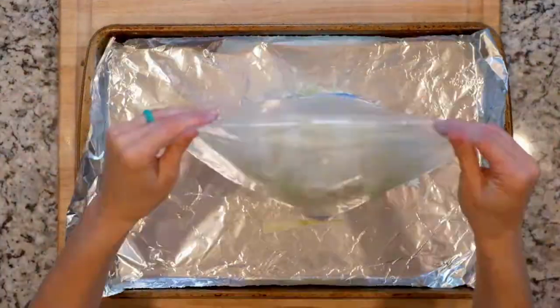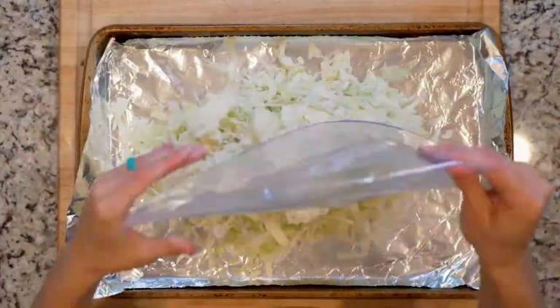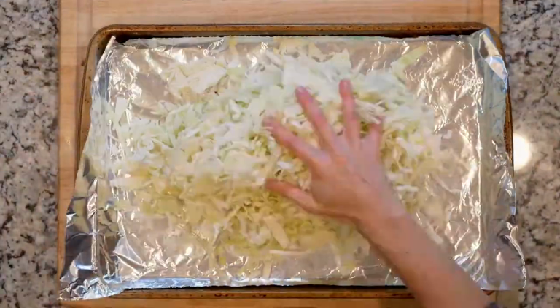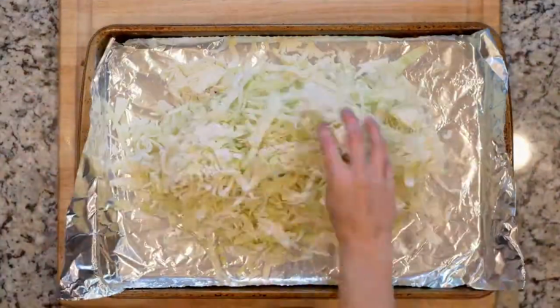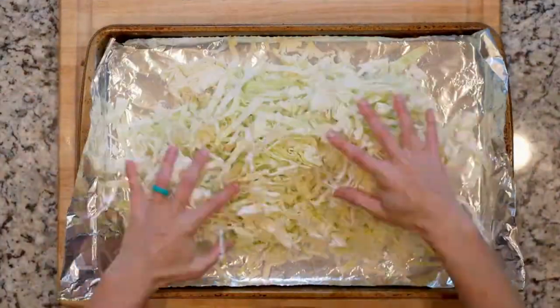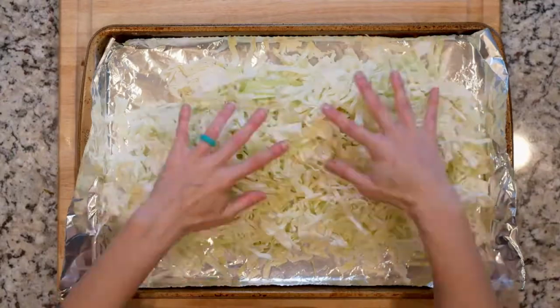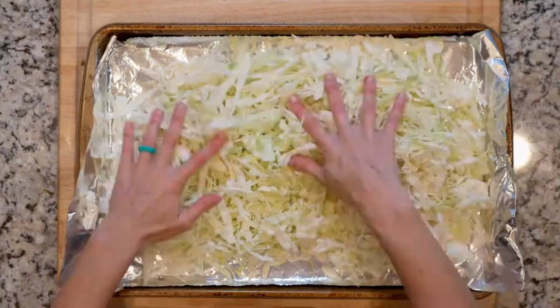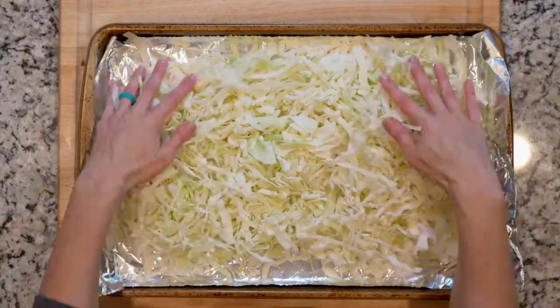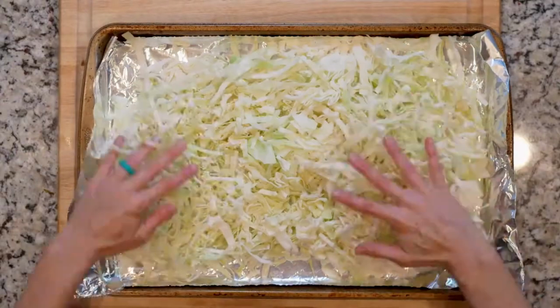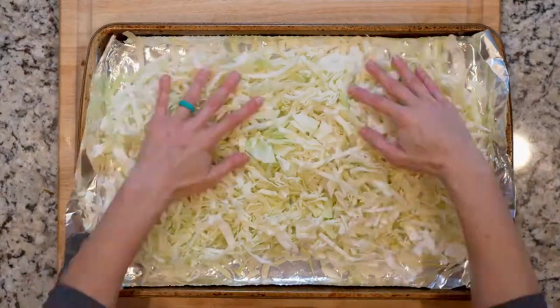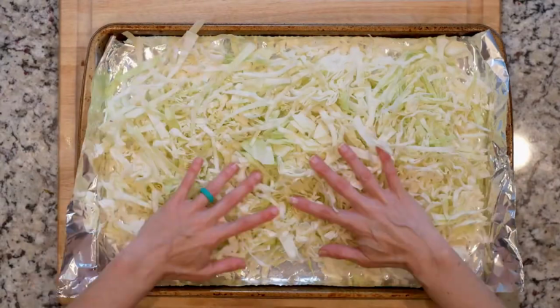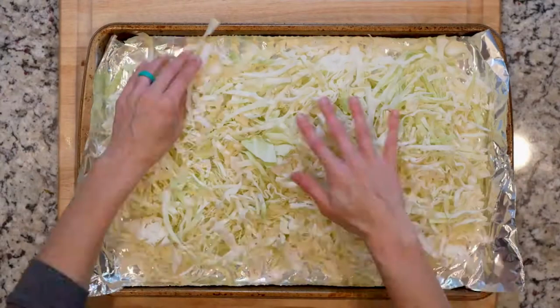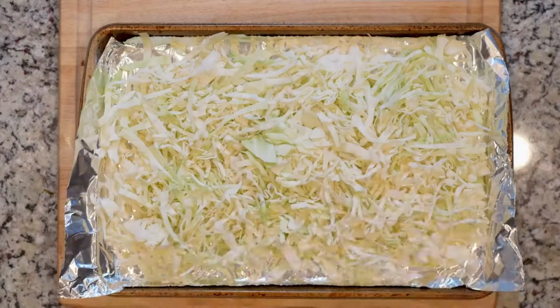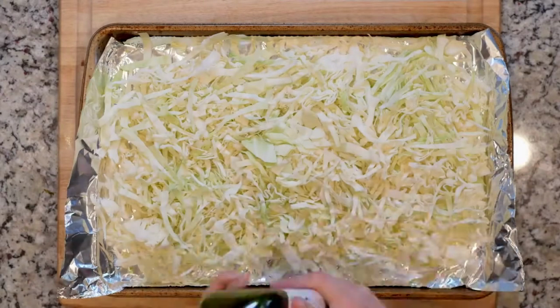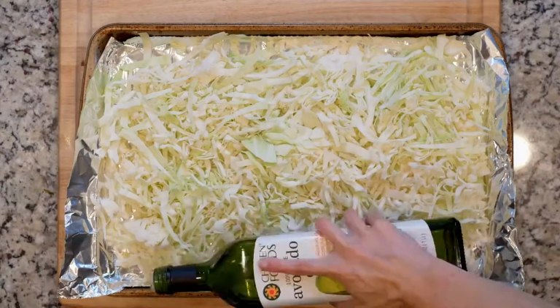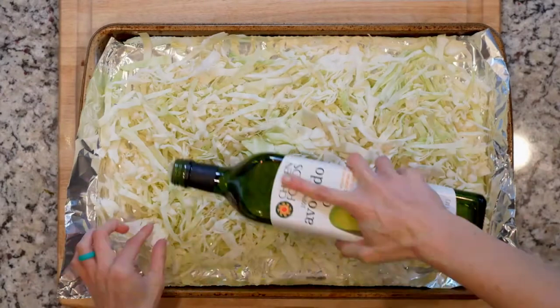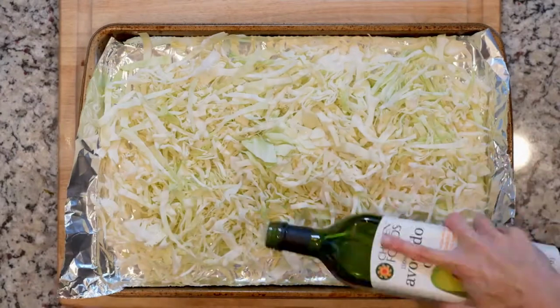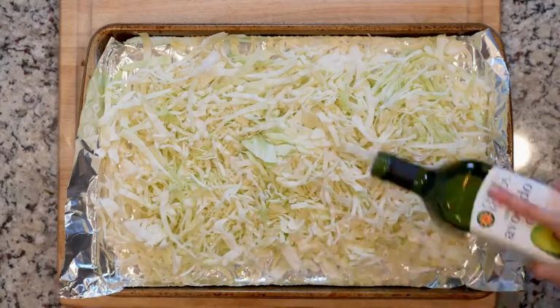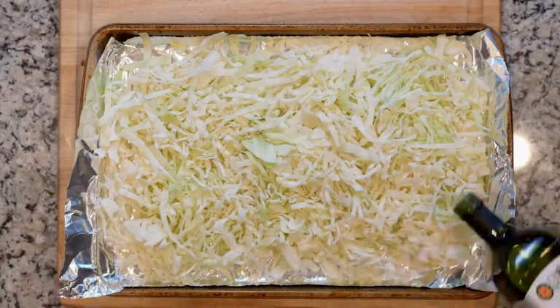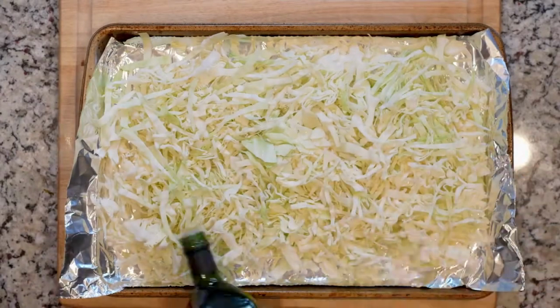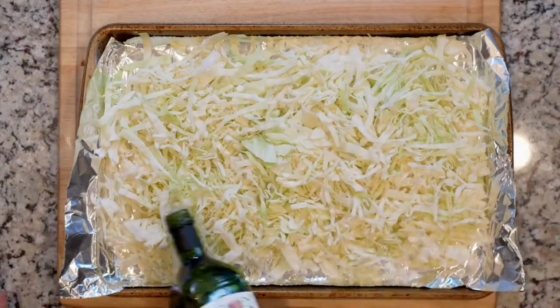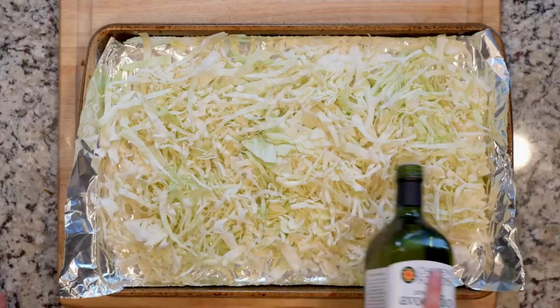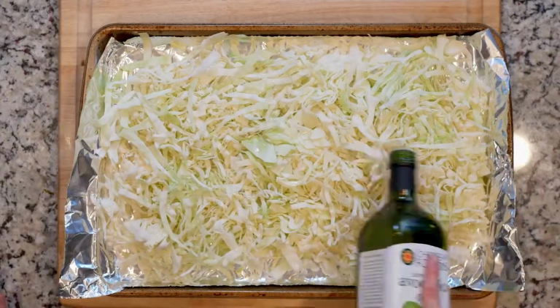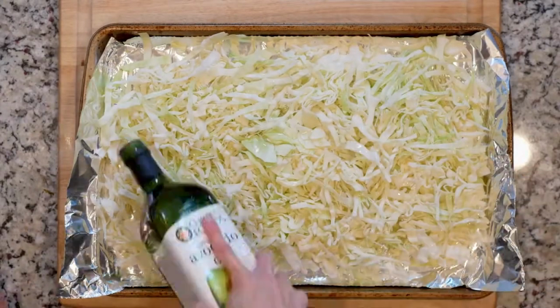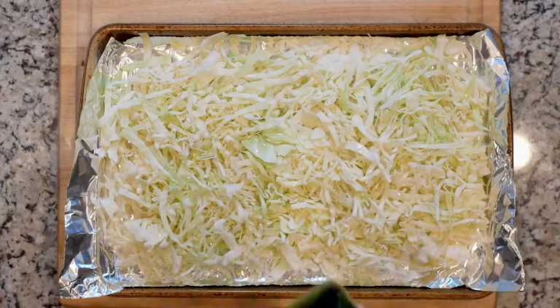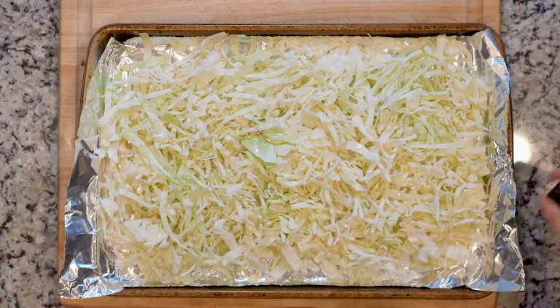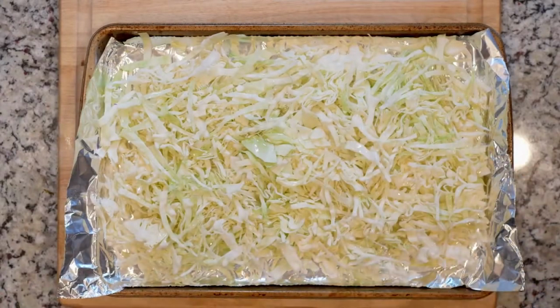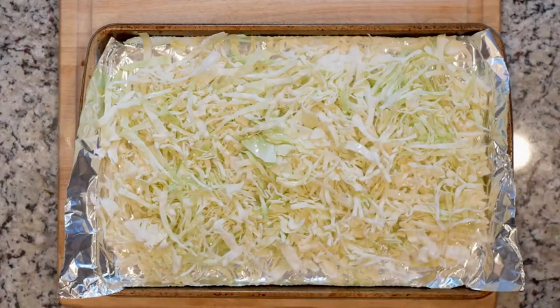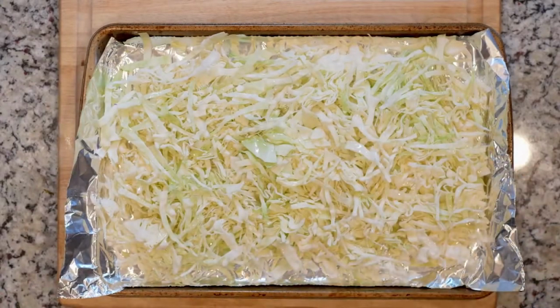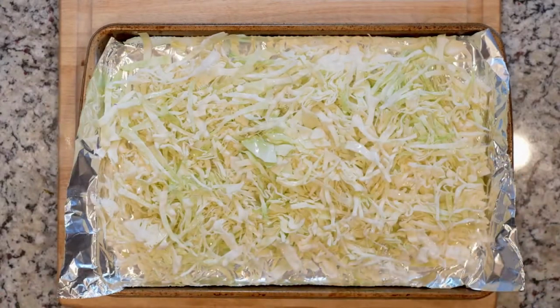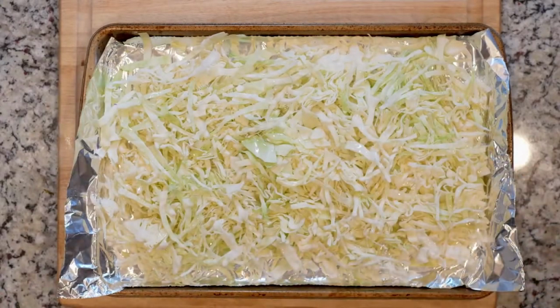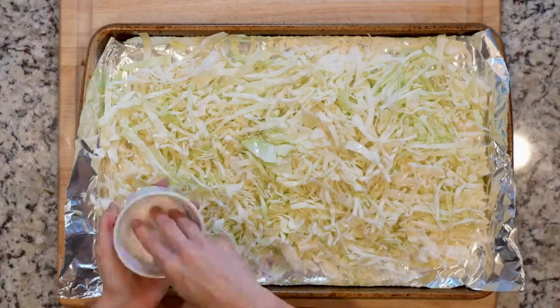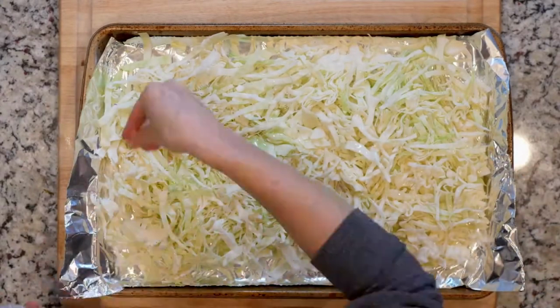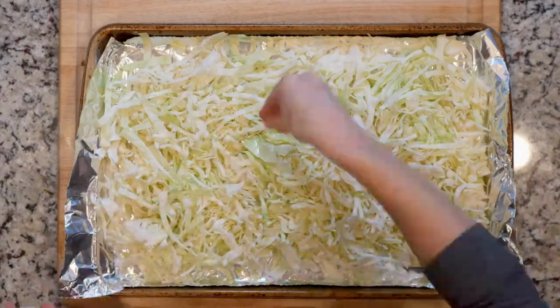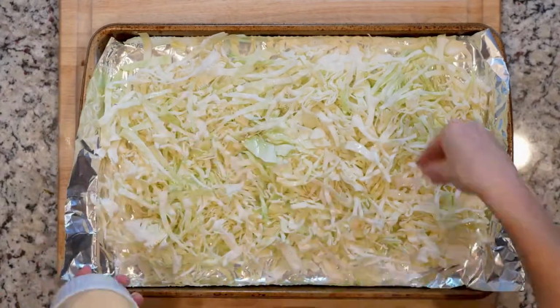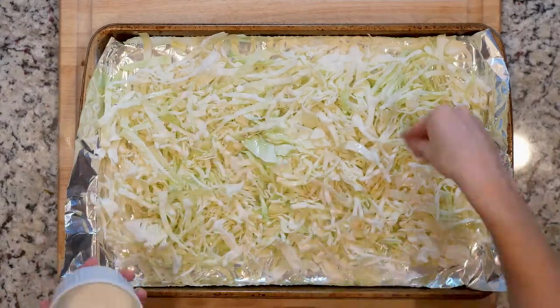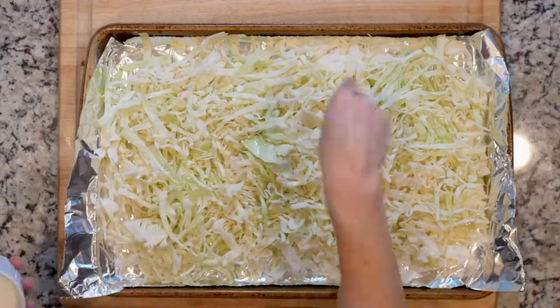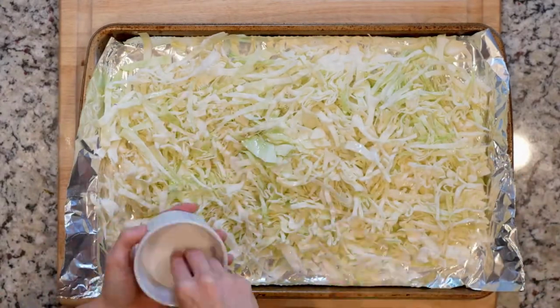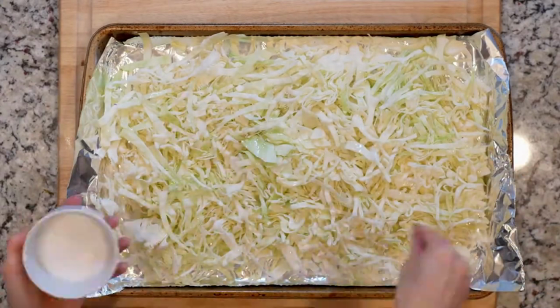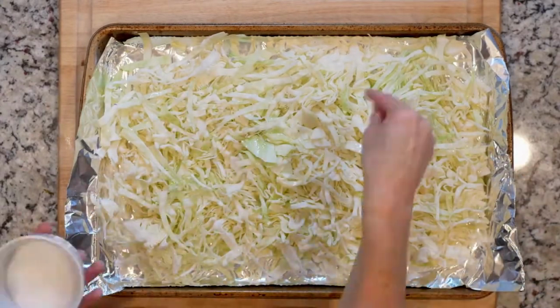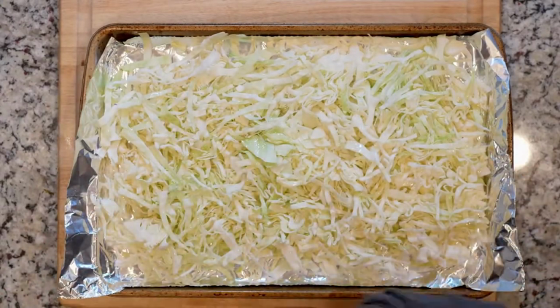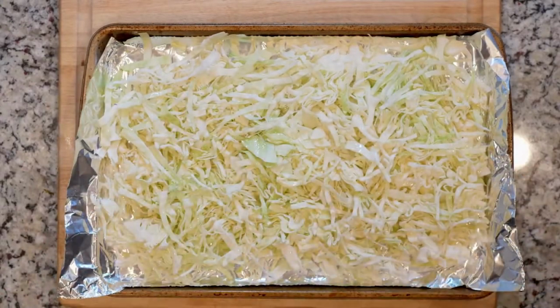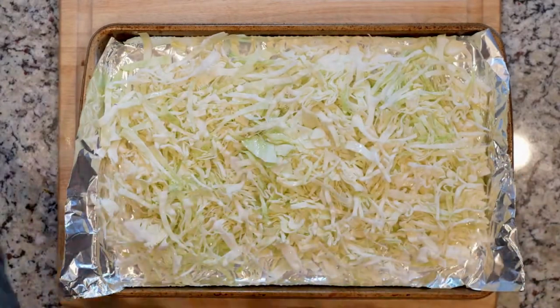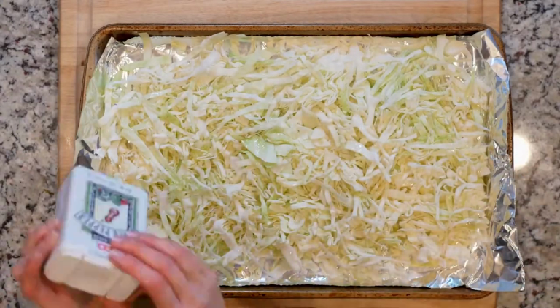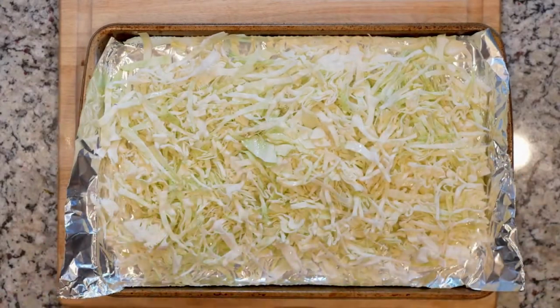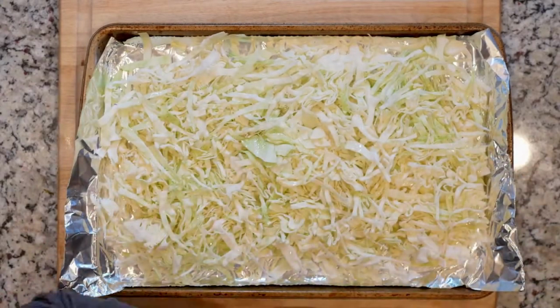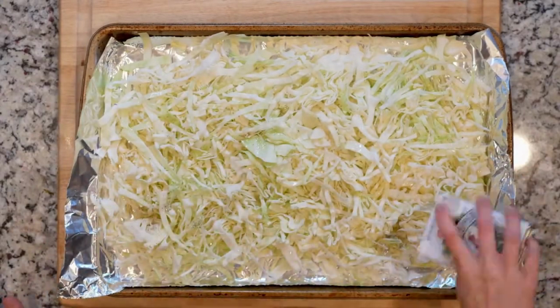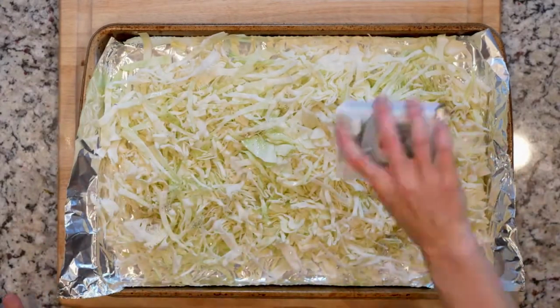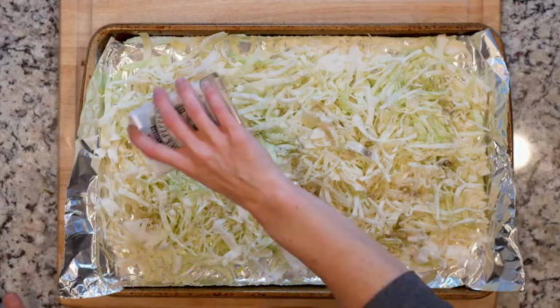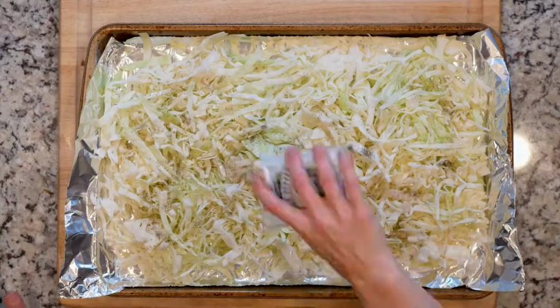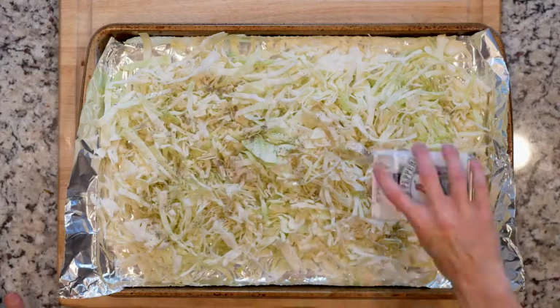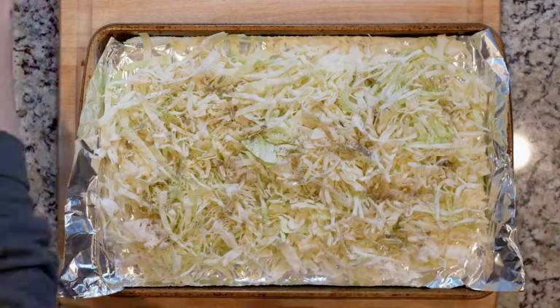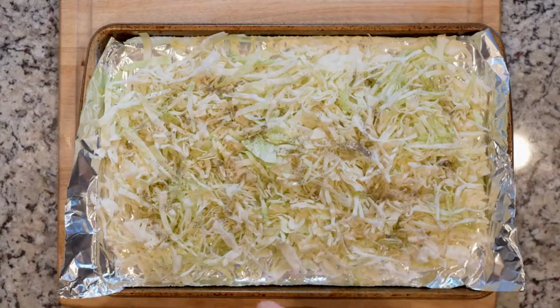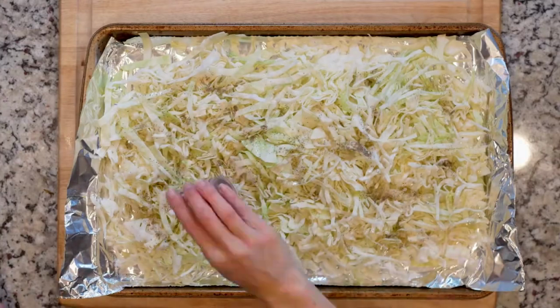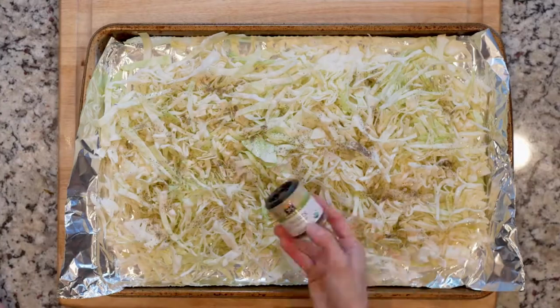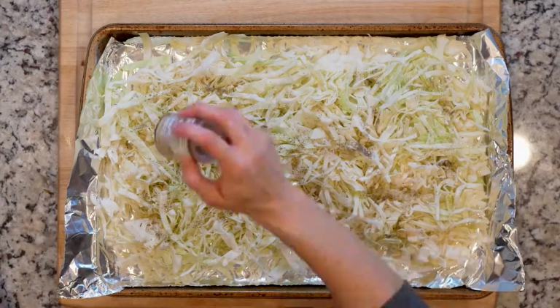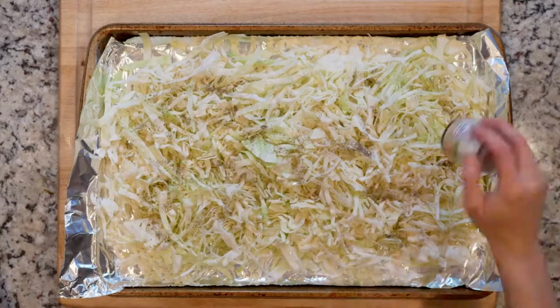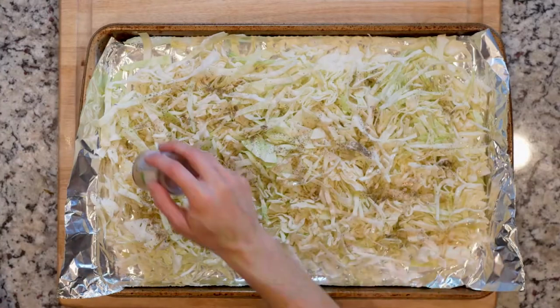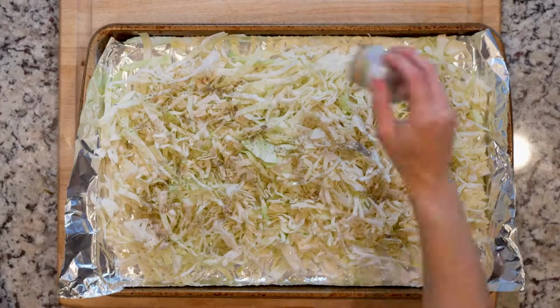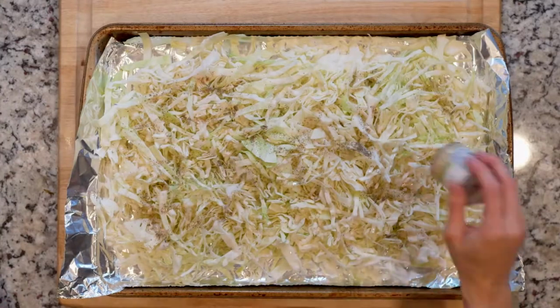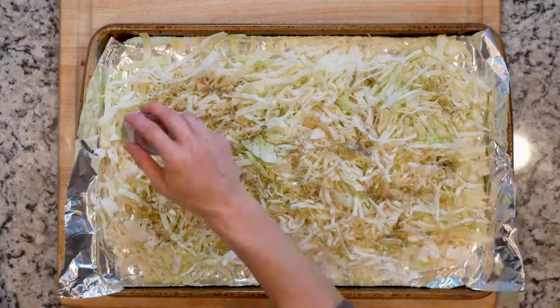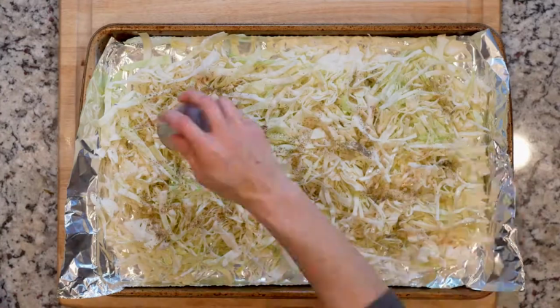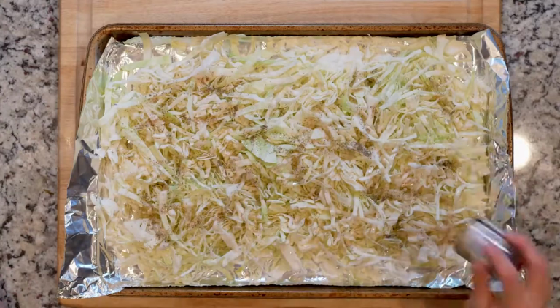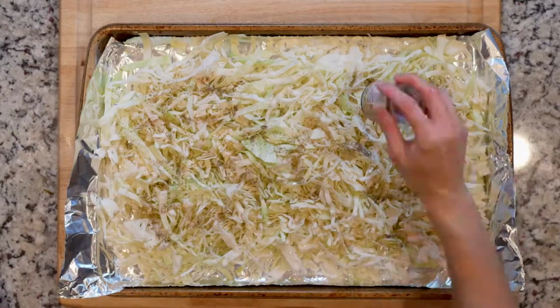Spread the cabbage out on the baking sheet, drizzle with oil, sprinkle with salt and pepper and a little nutmeg, and then place it in the oven and roast for 20 minutes.